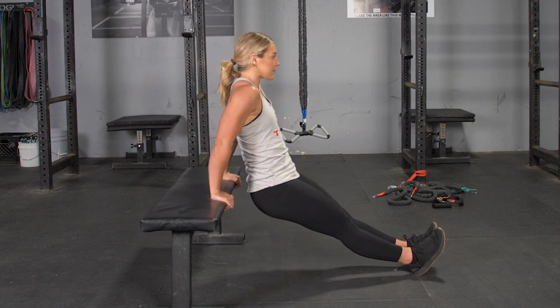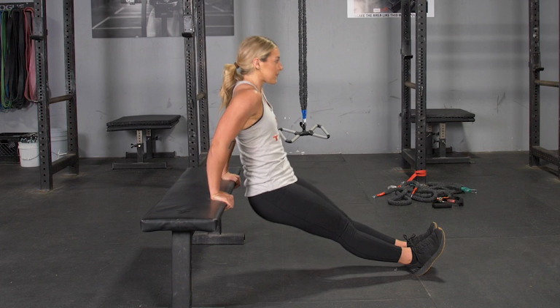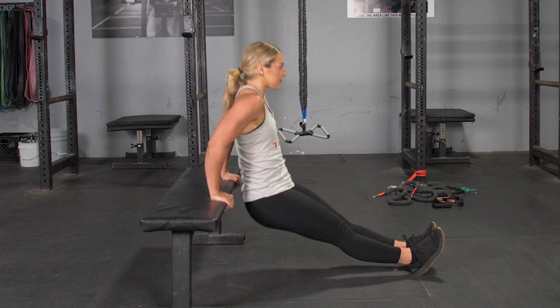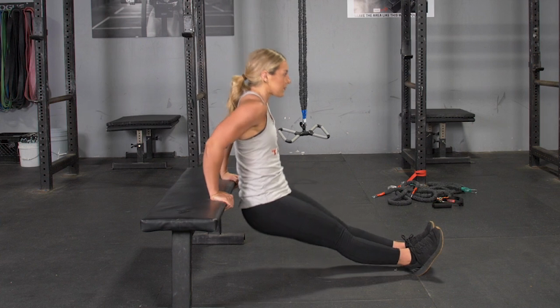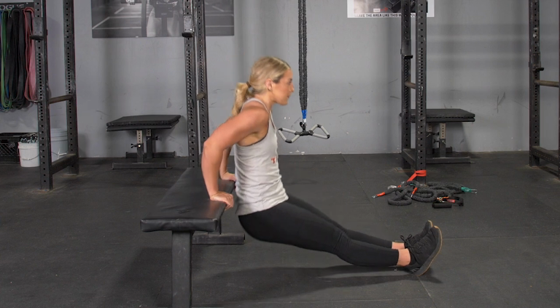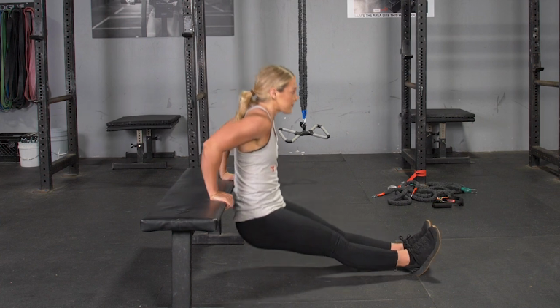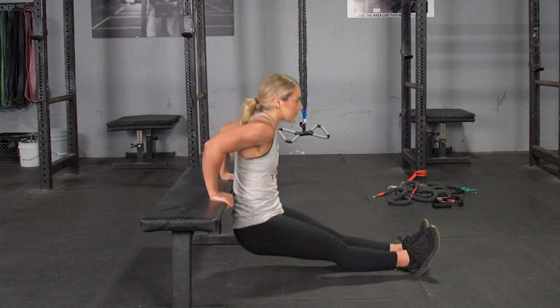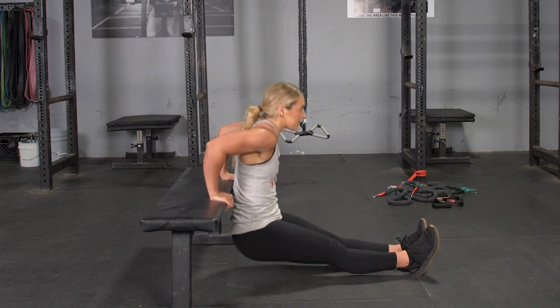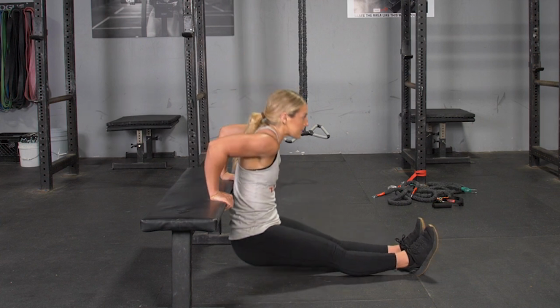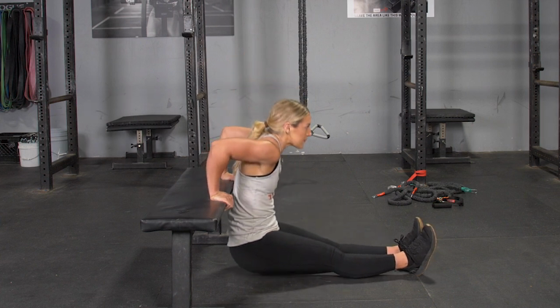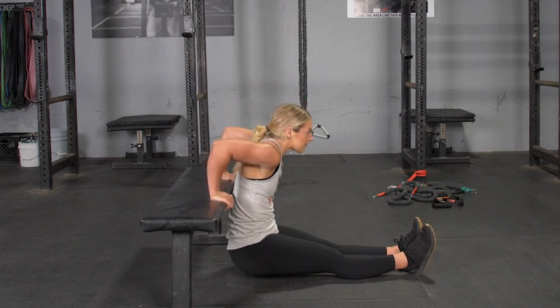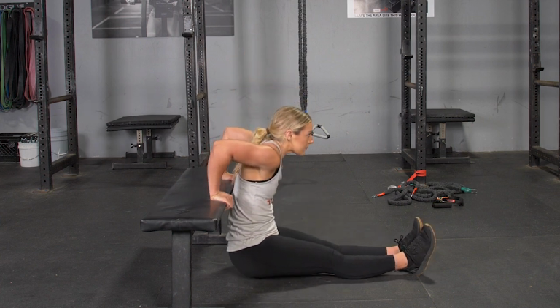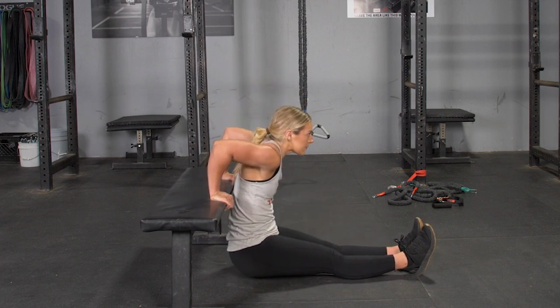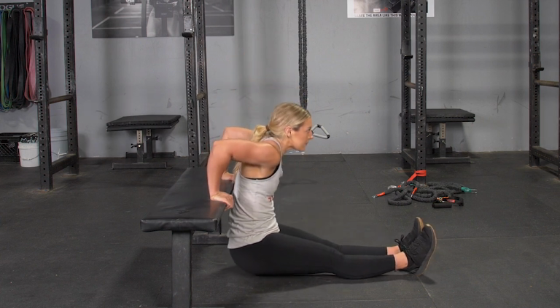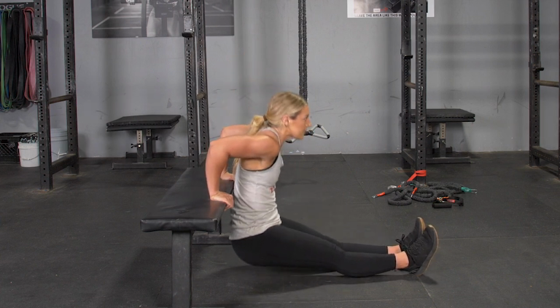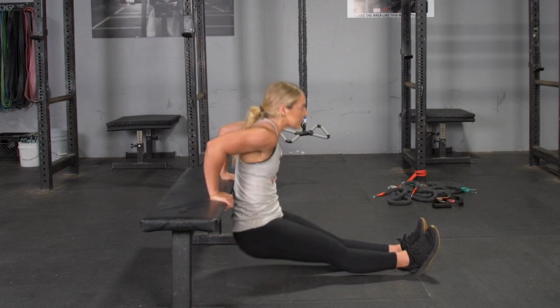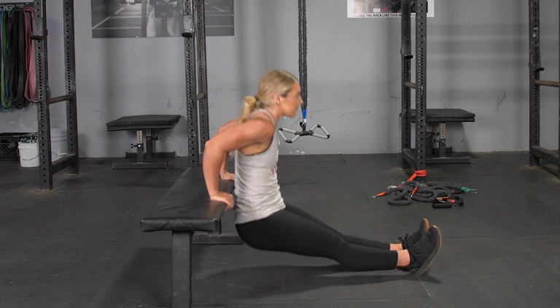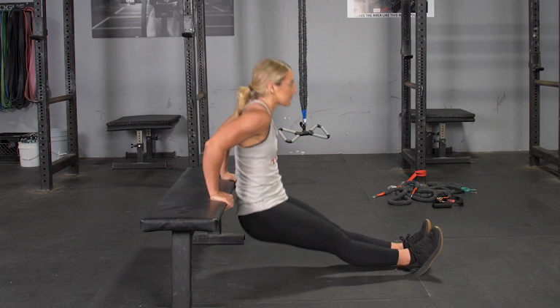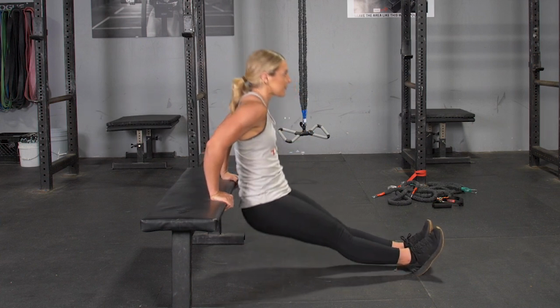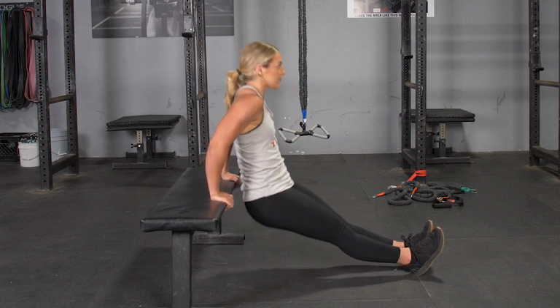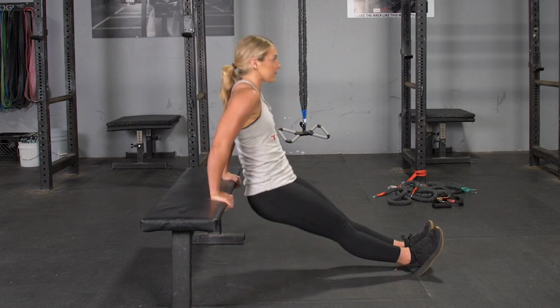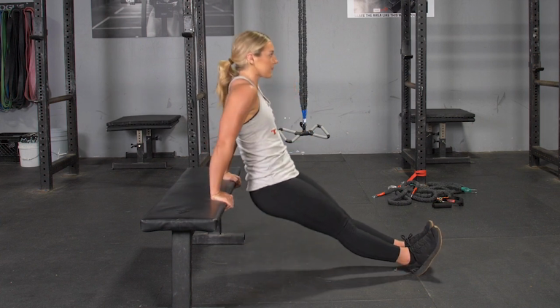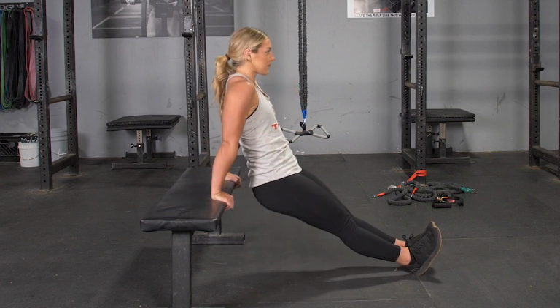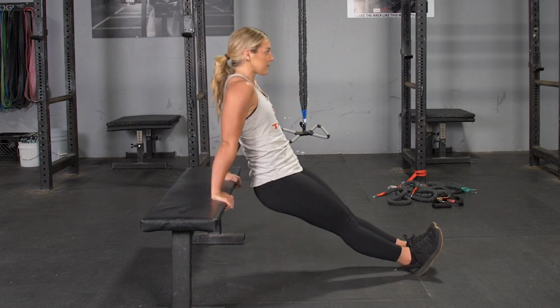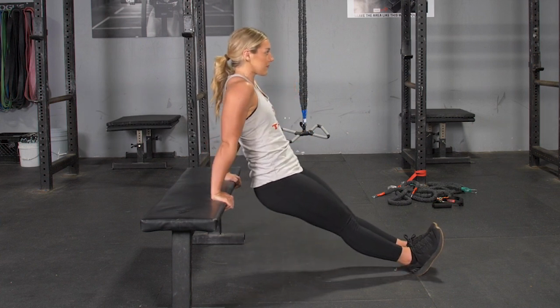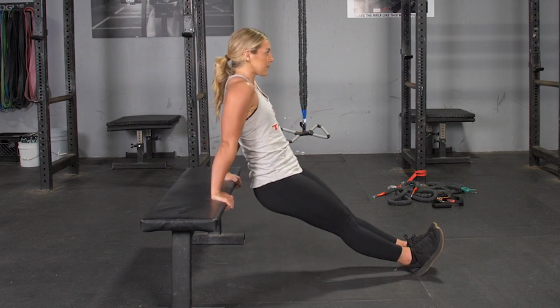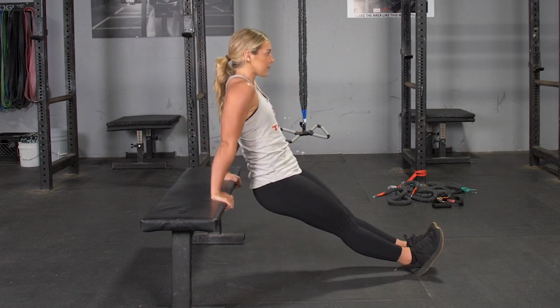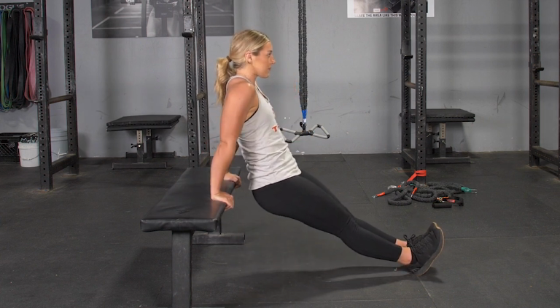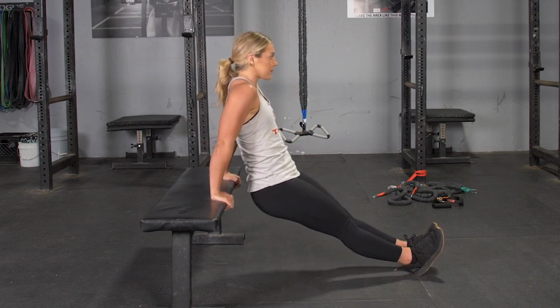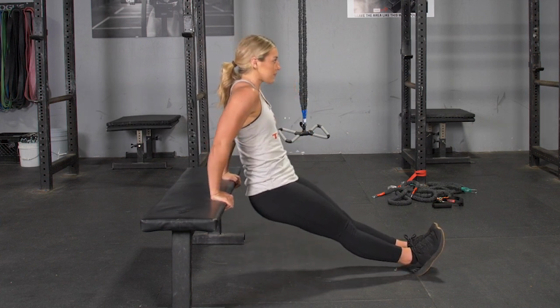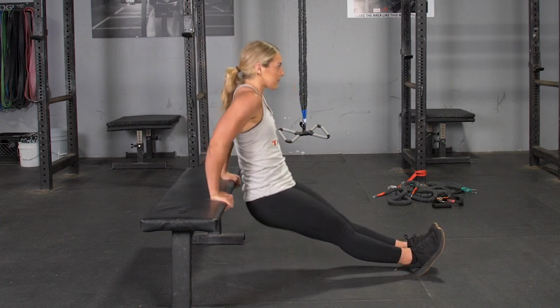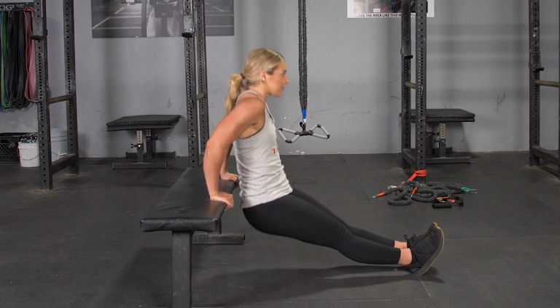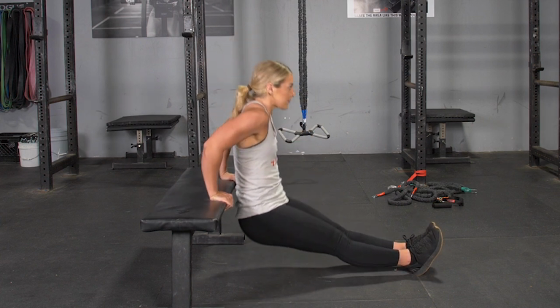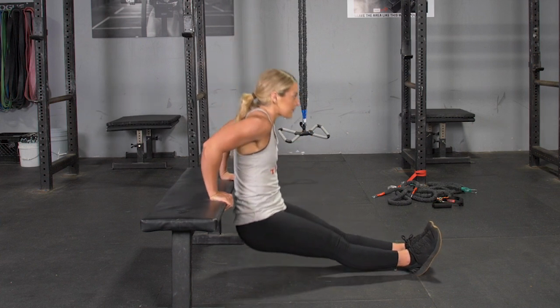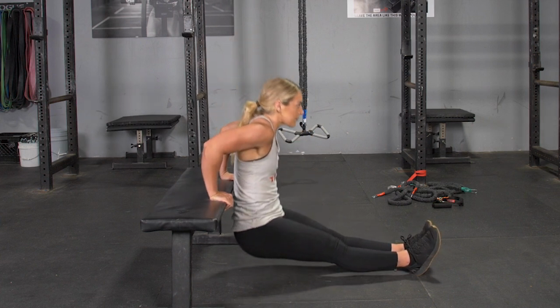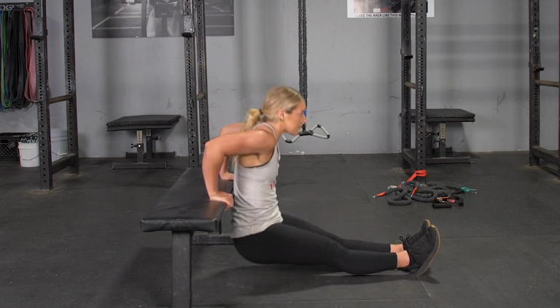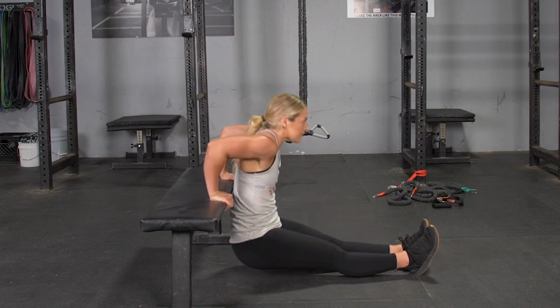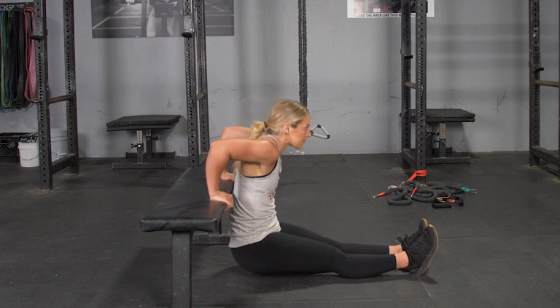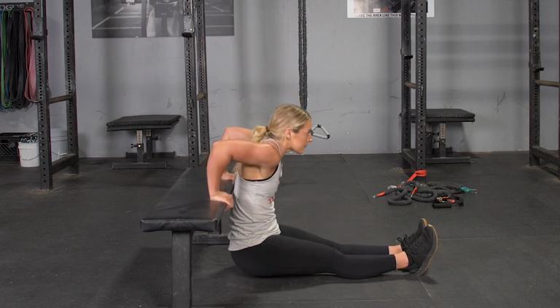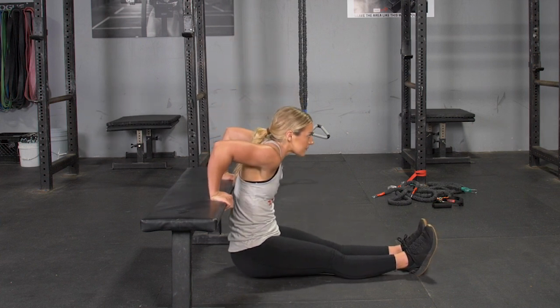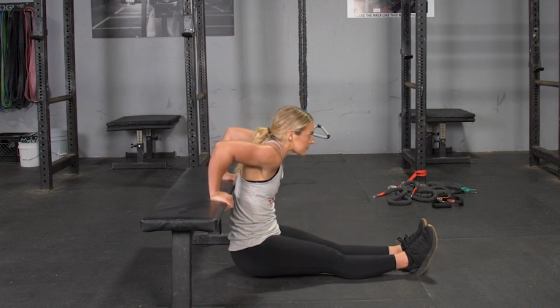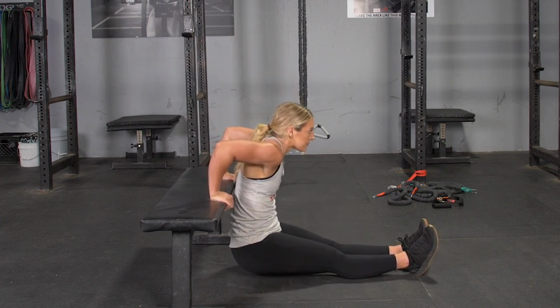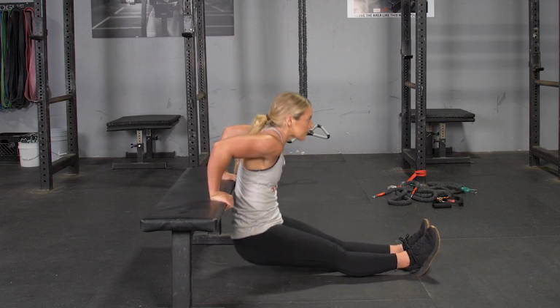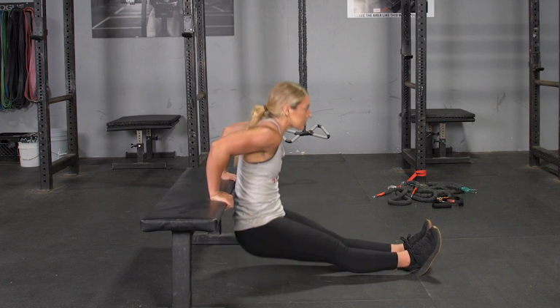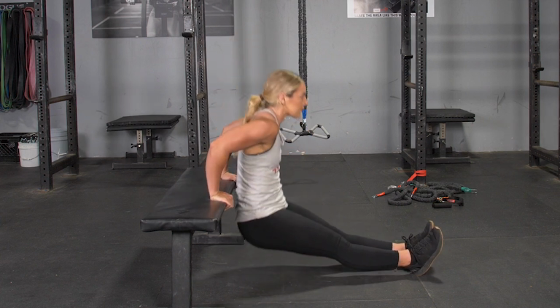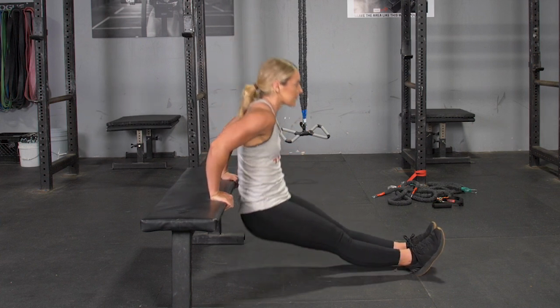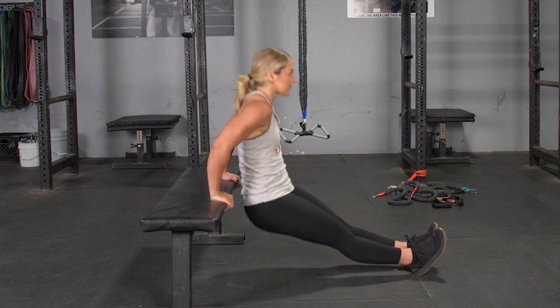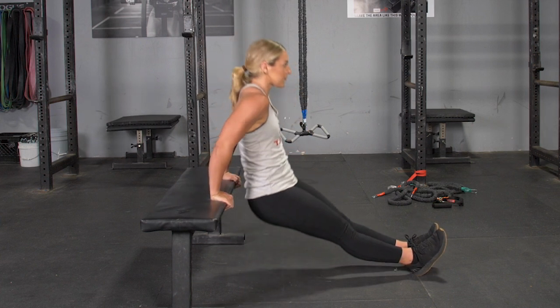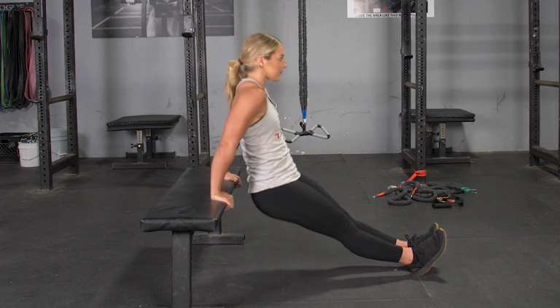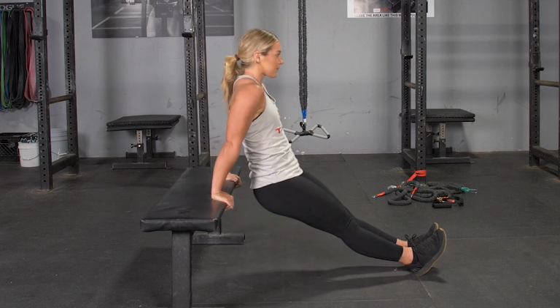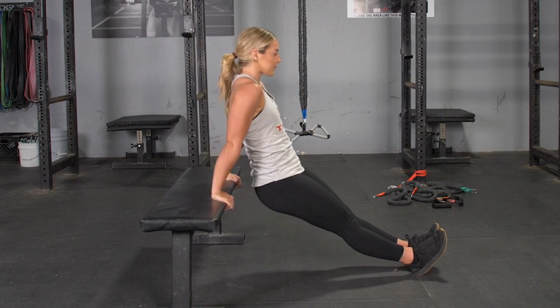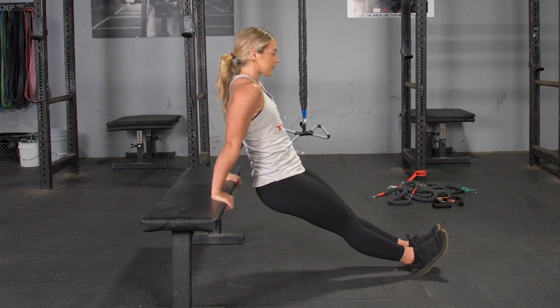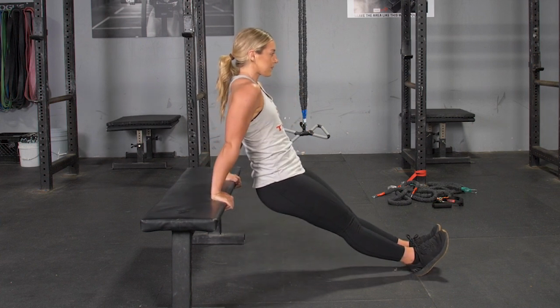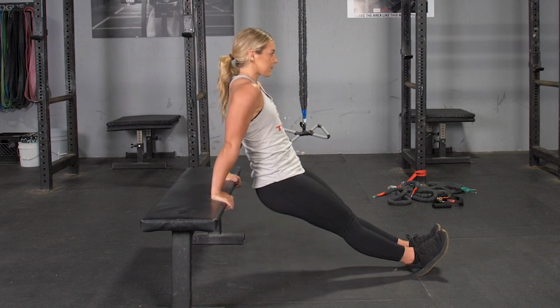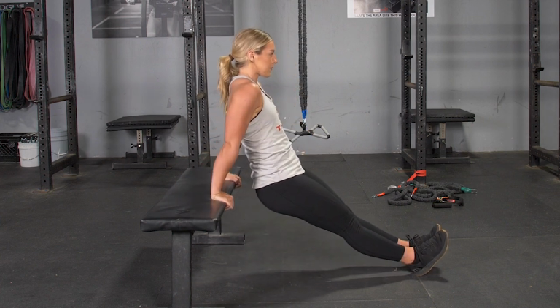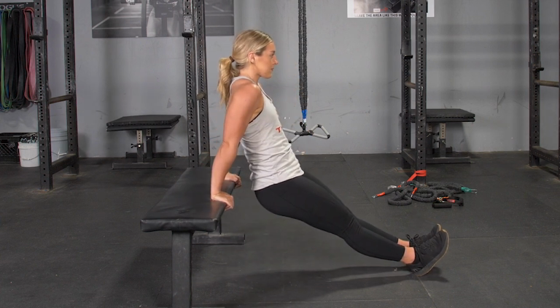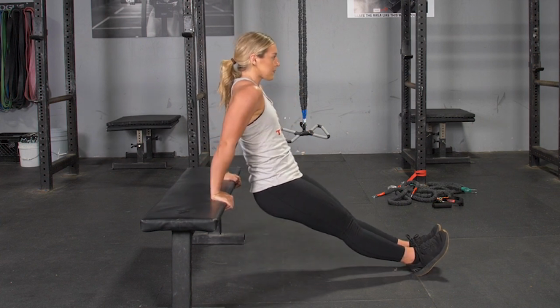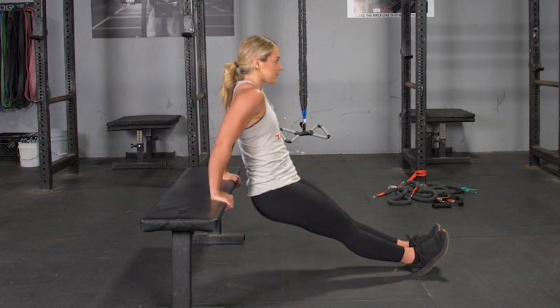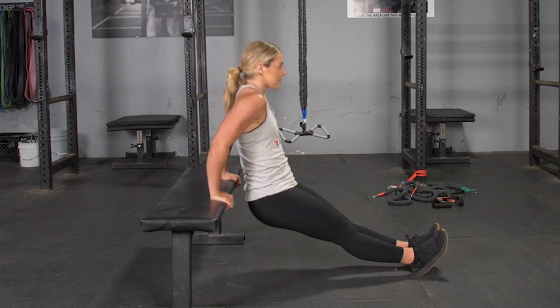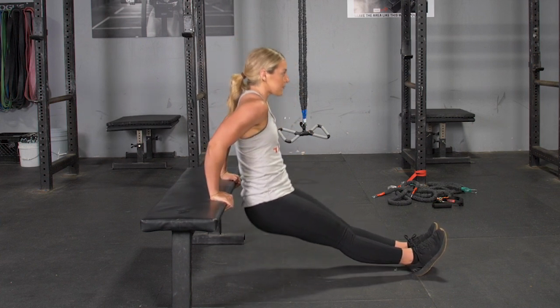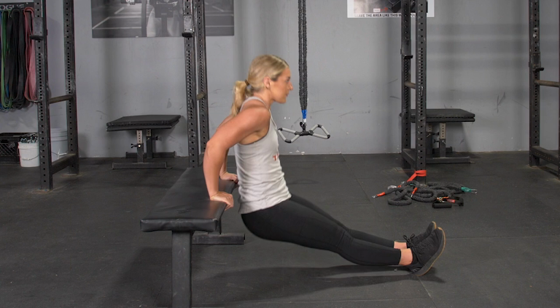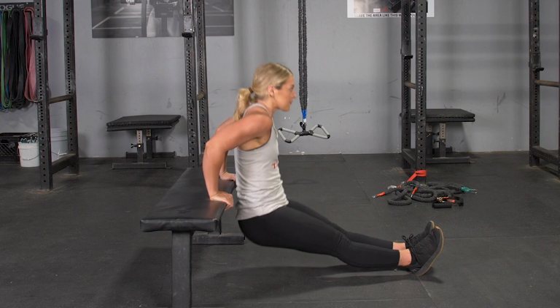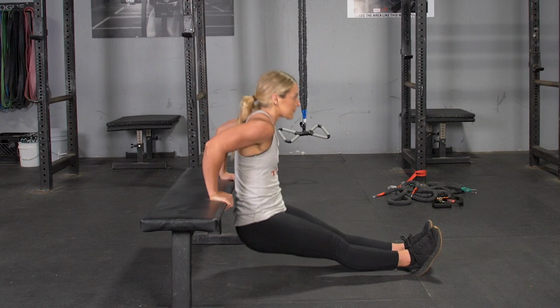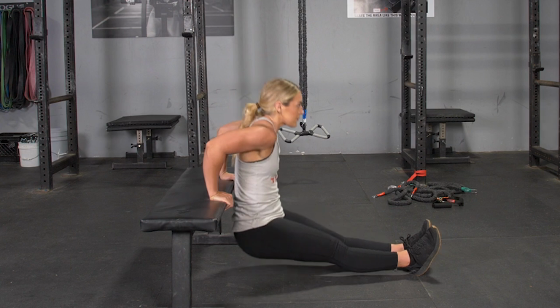From this position with your legs extended in front of you, scoot your hips off of the bench, keeping your weight on your hands.